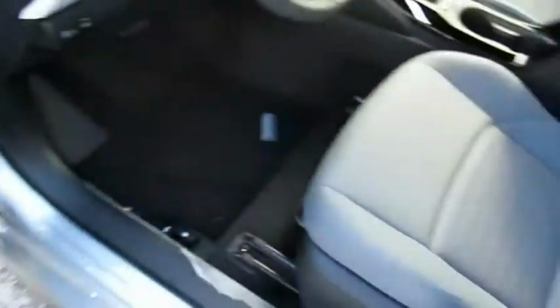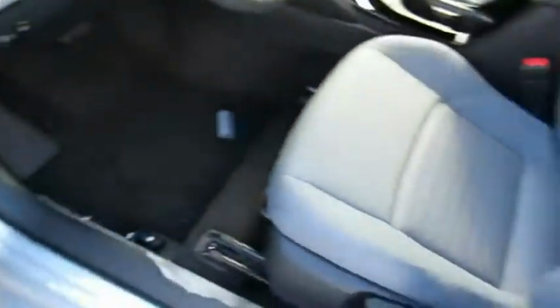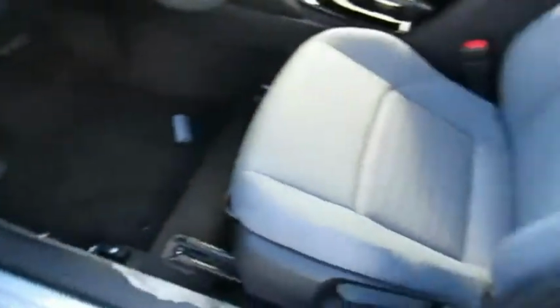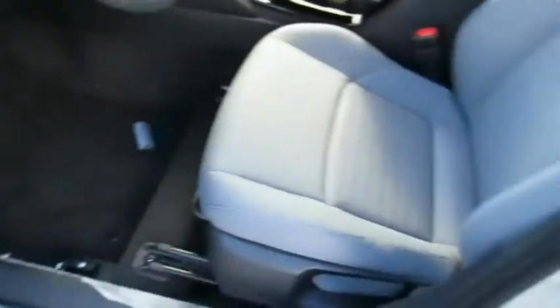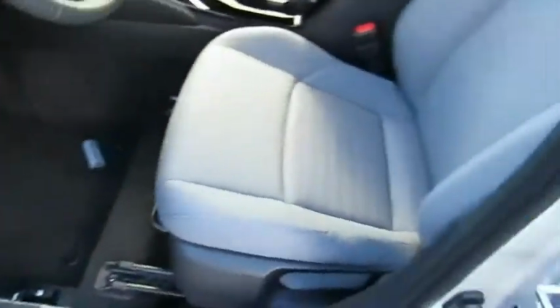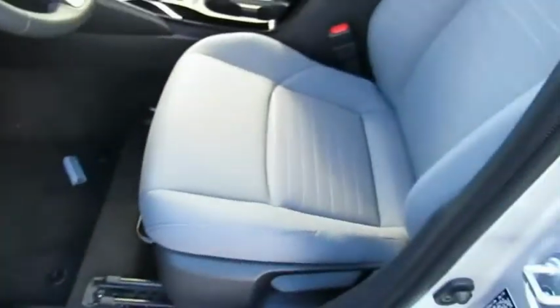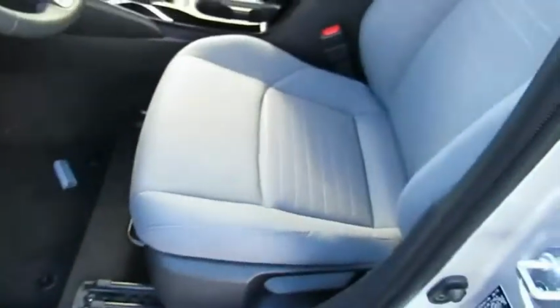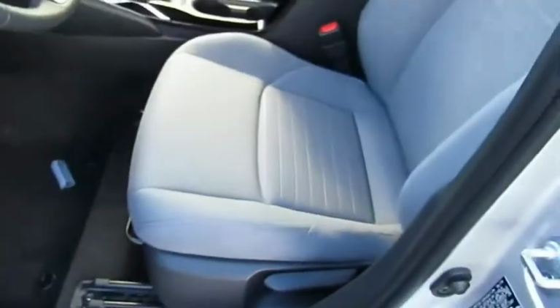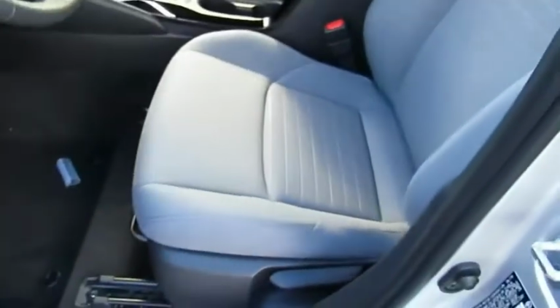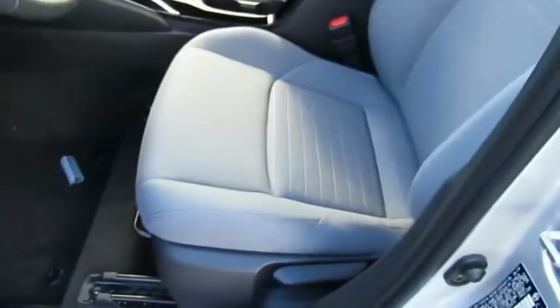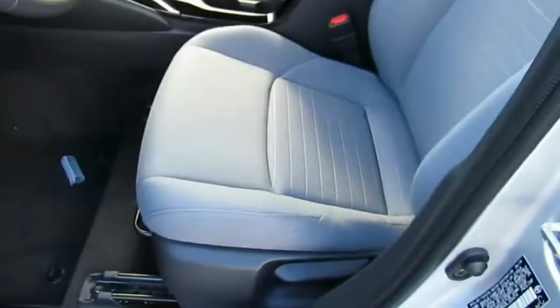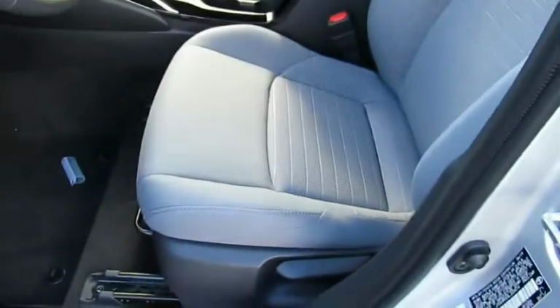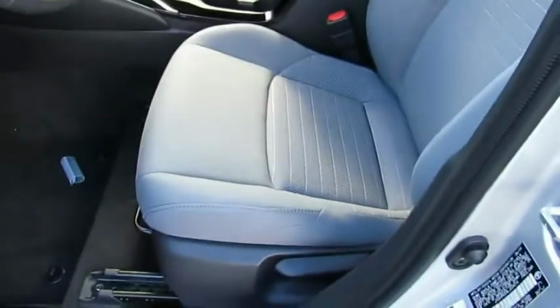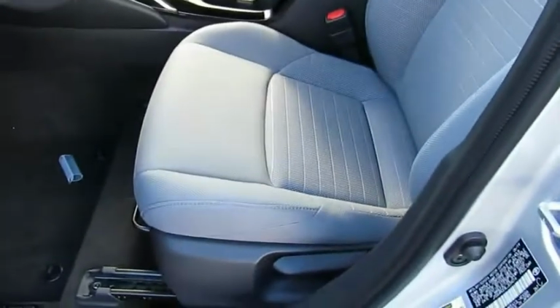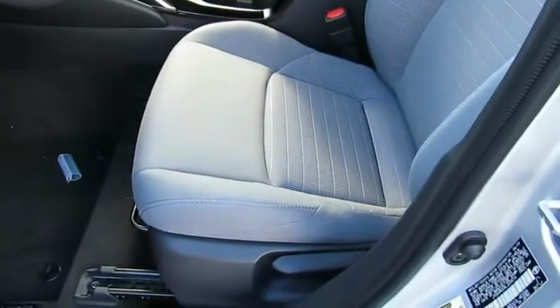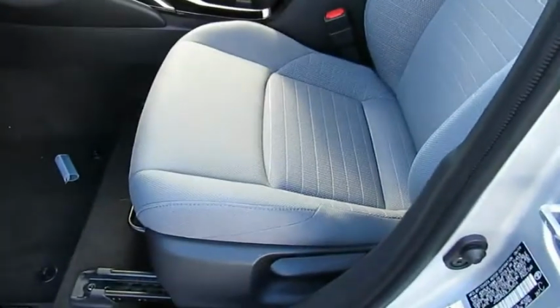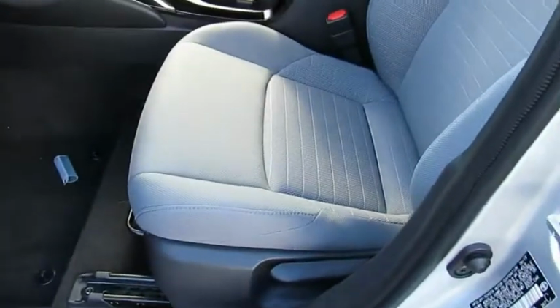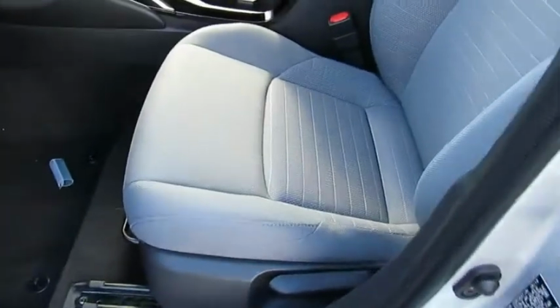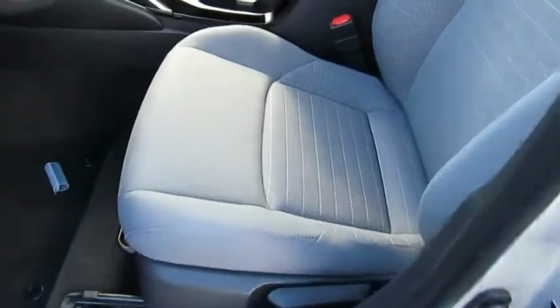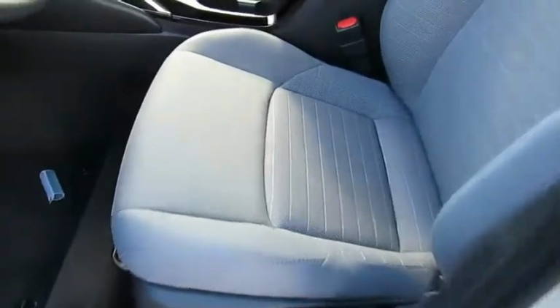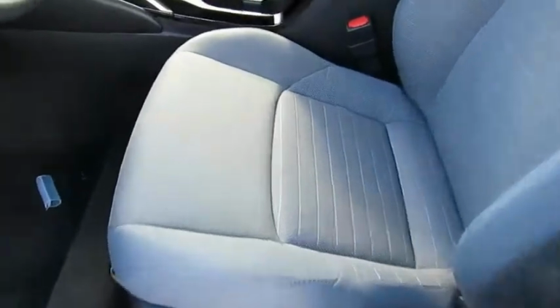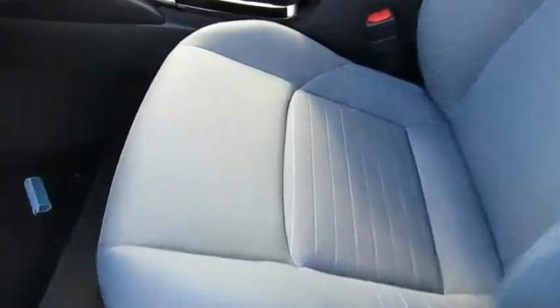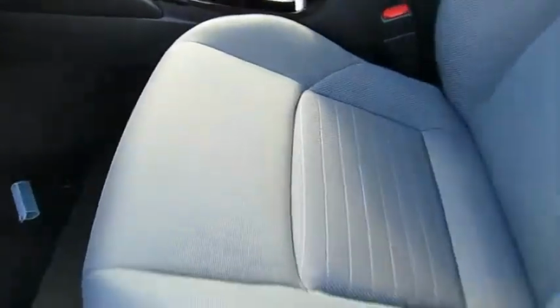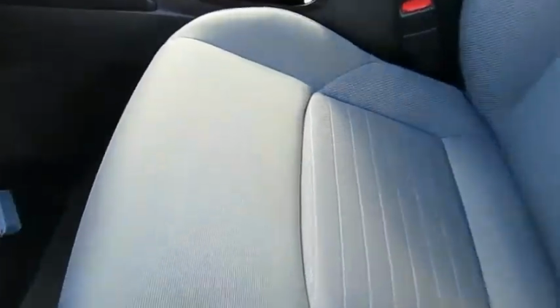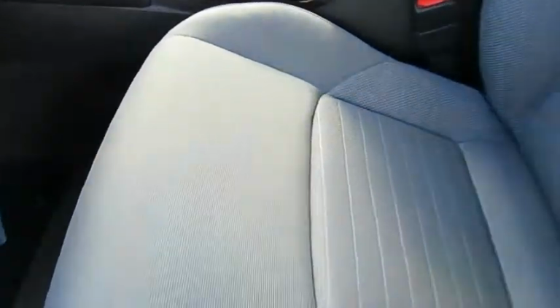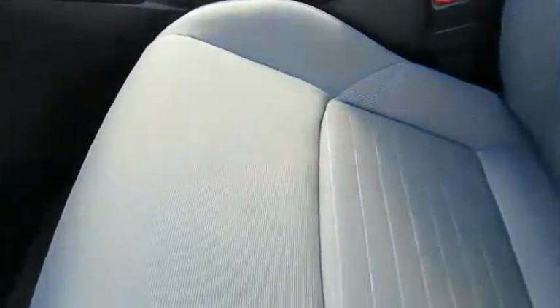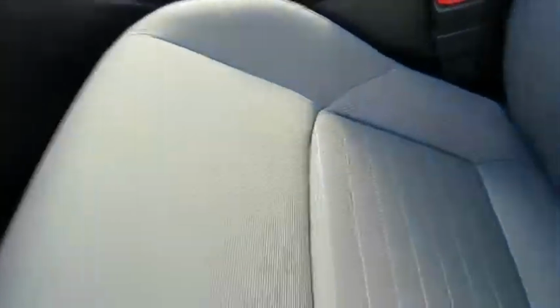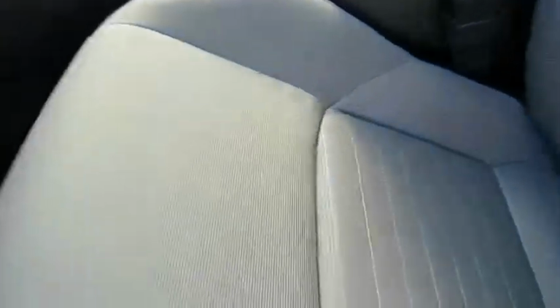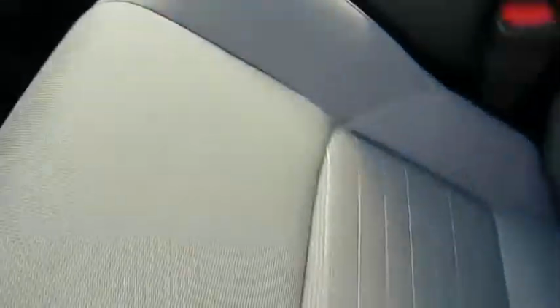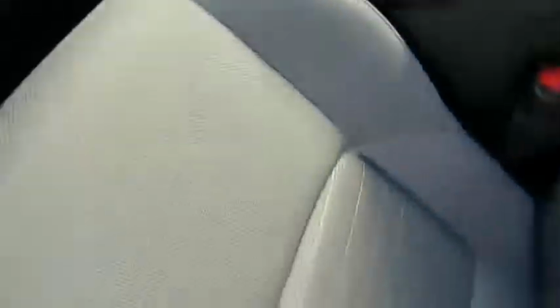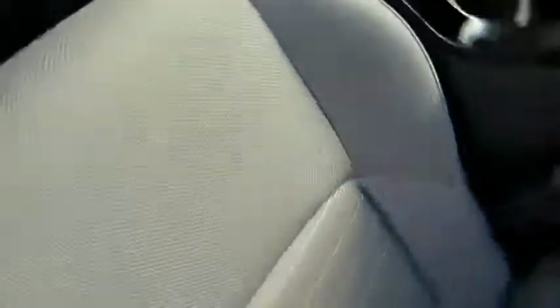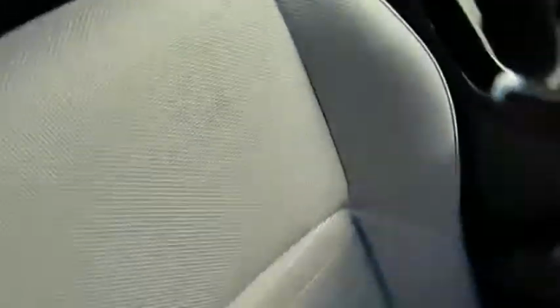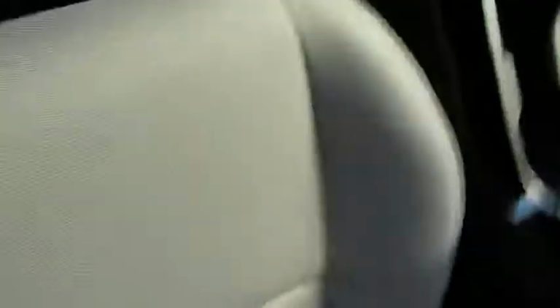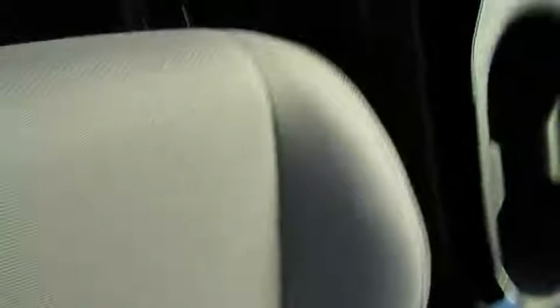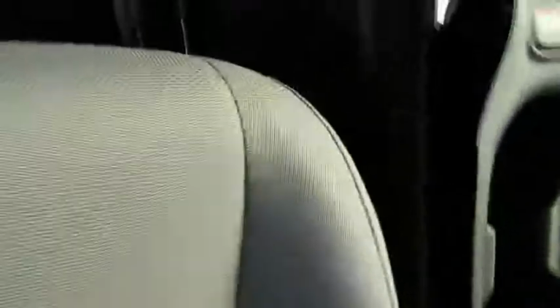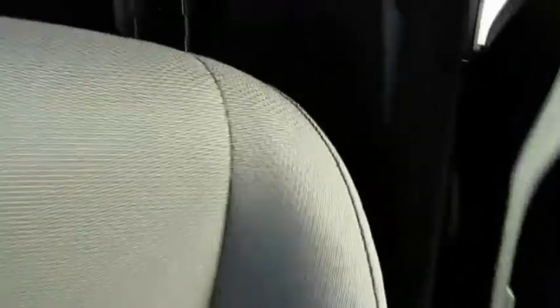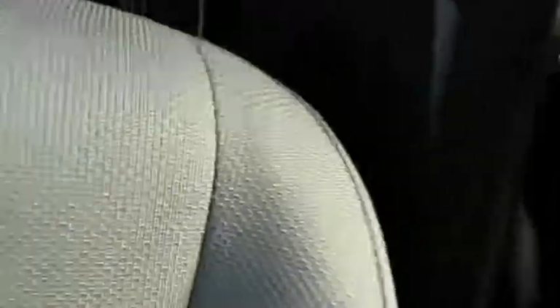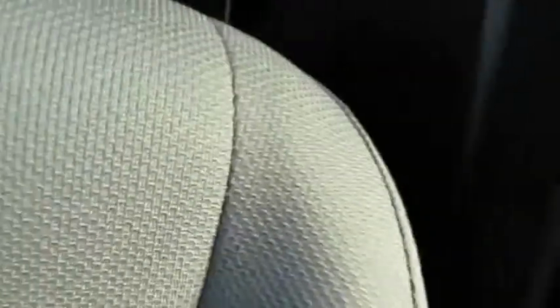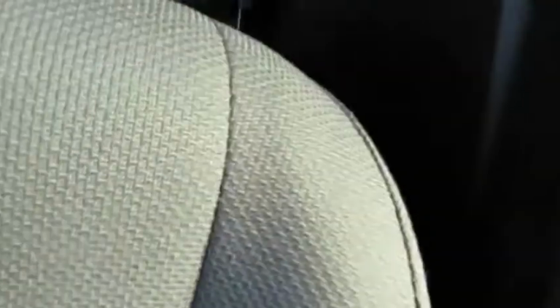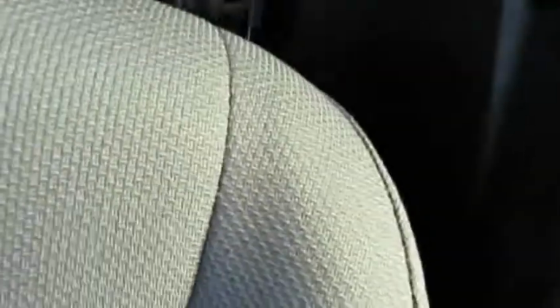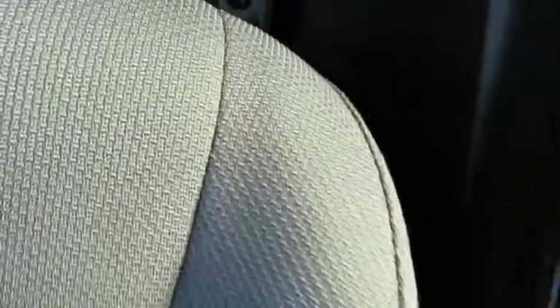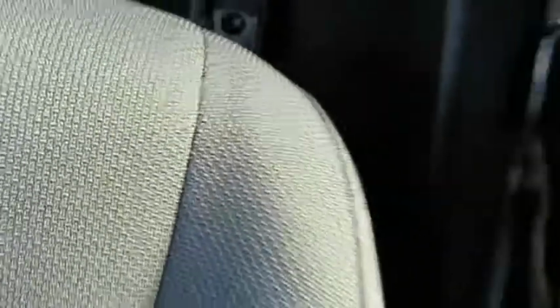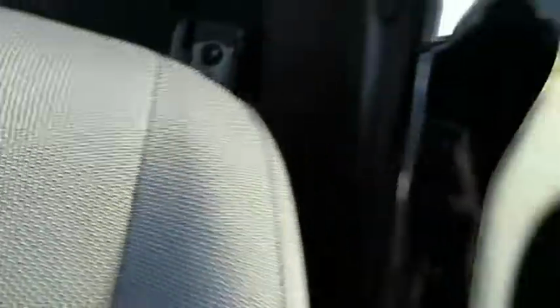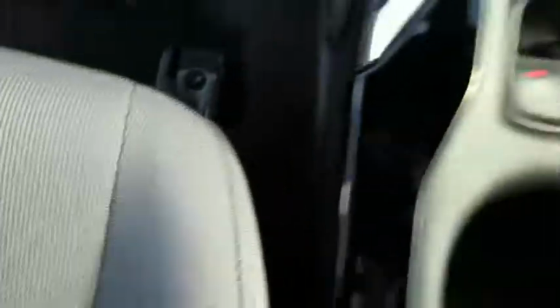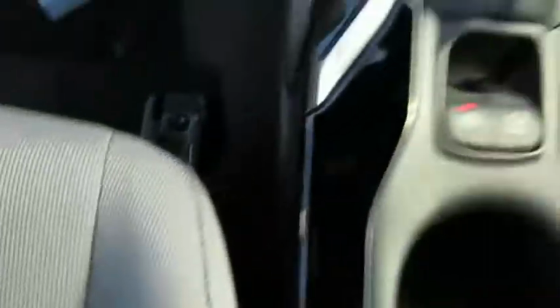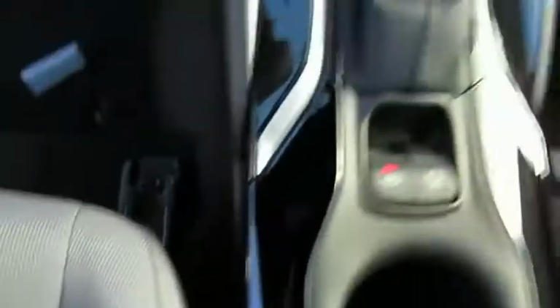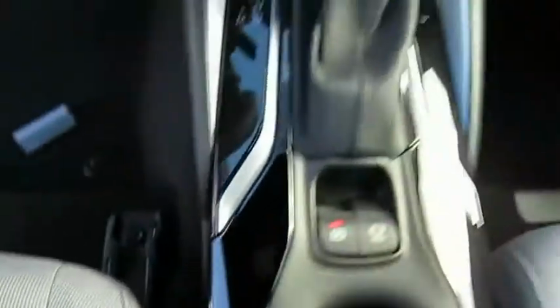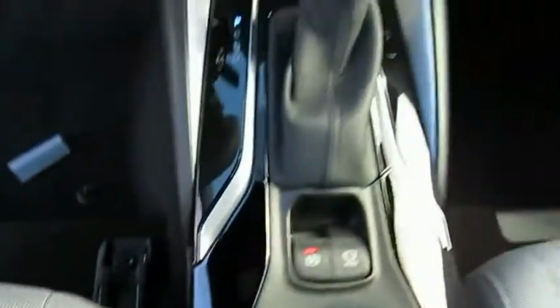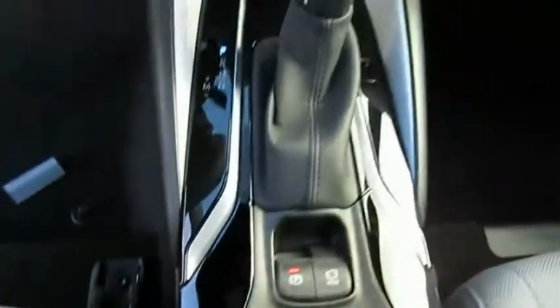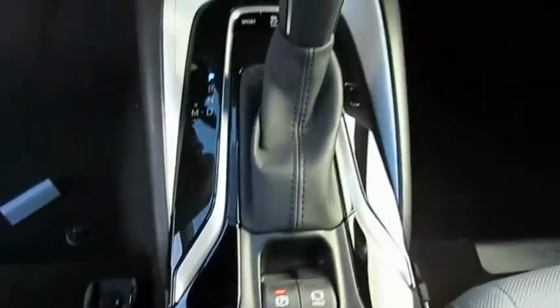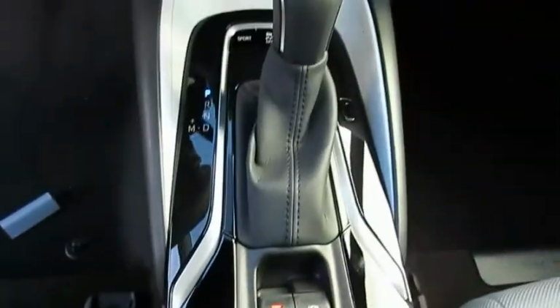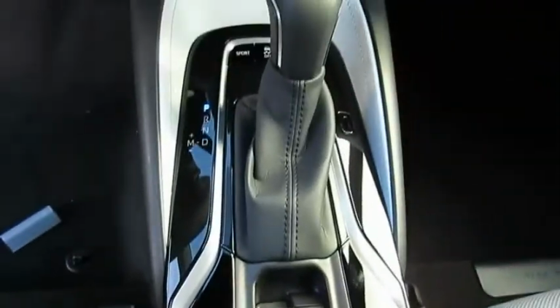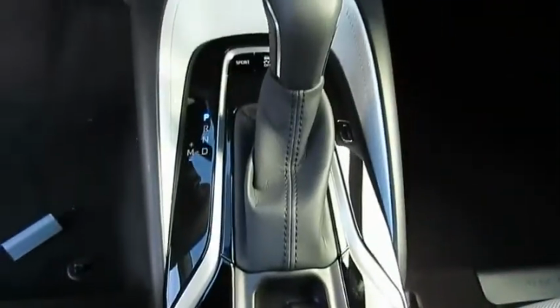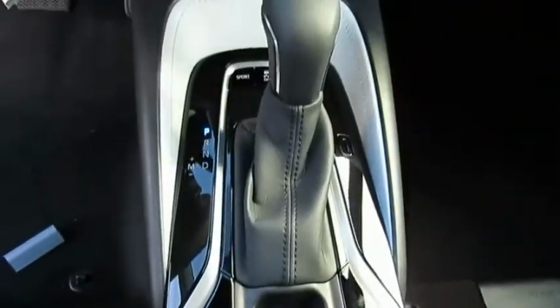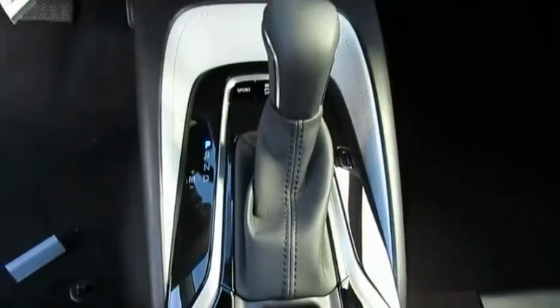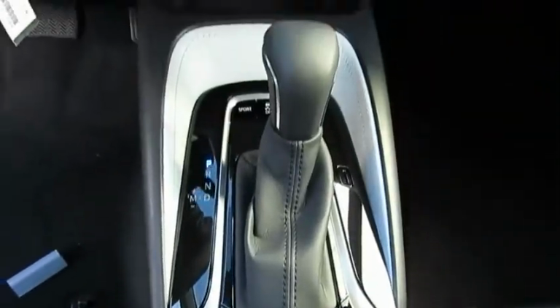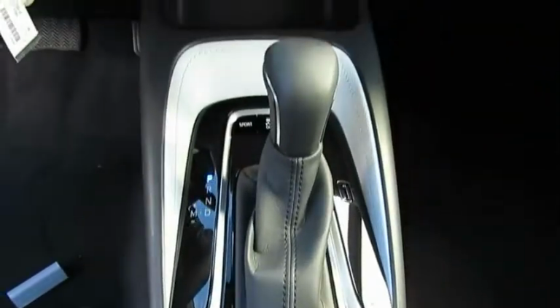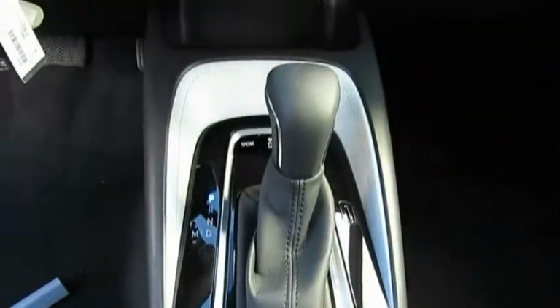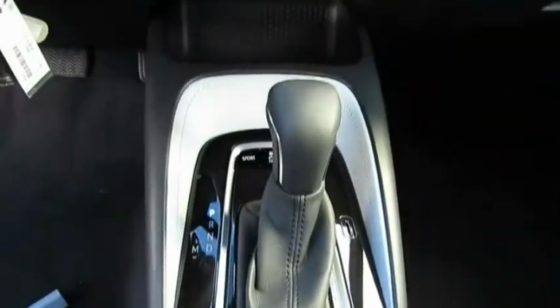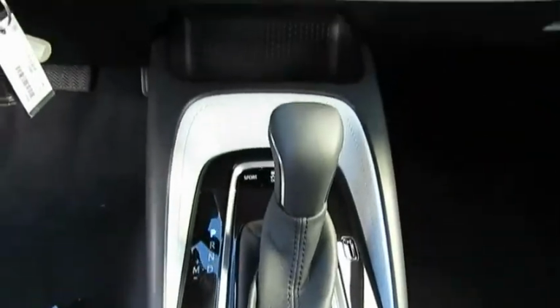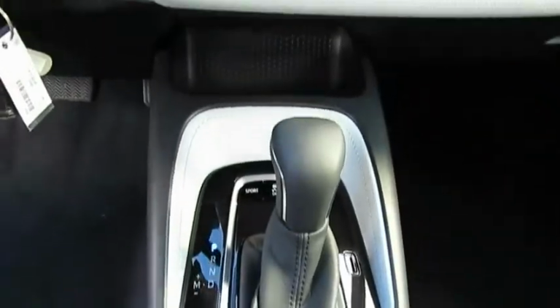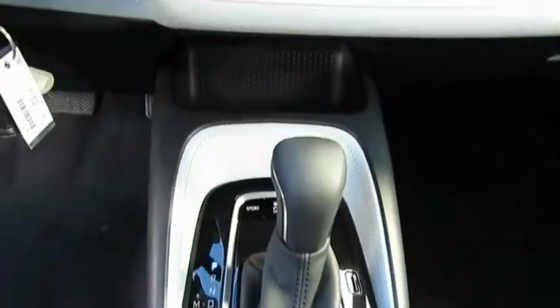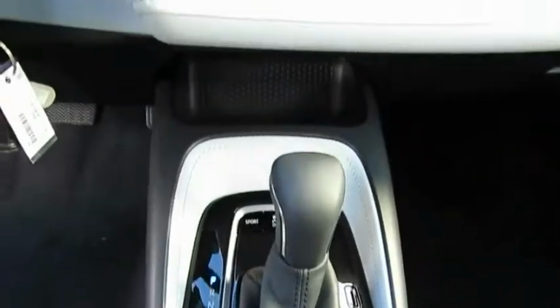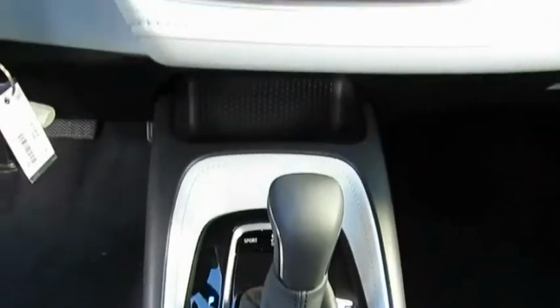Headlights auto off, mirror memory, remote trunk release, and security system. This isn't just a vehicle,